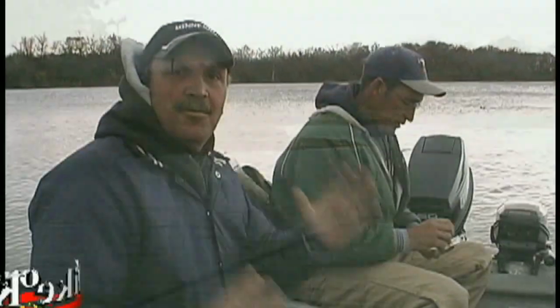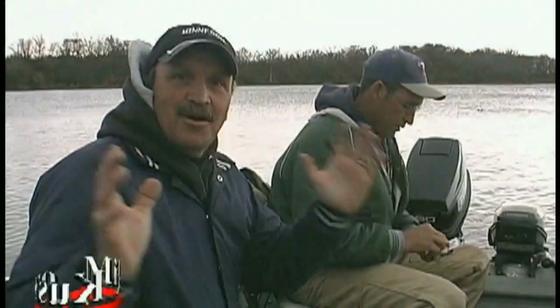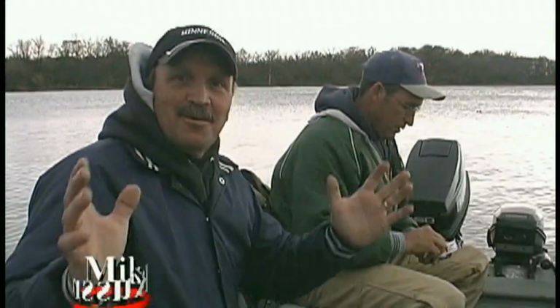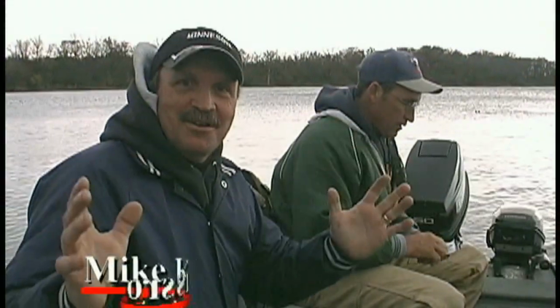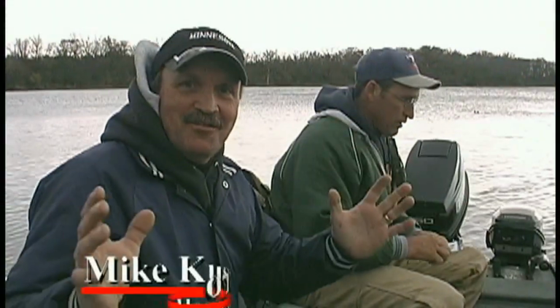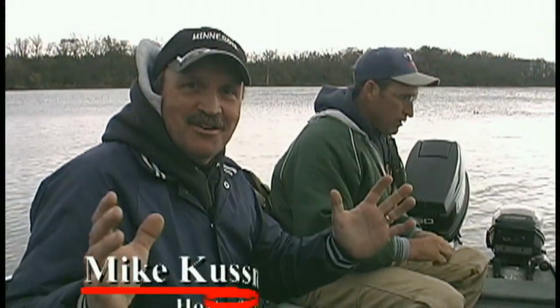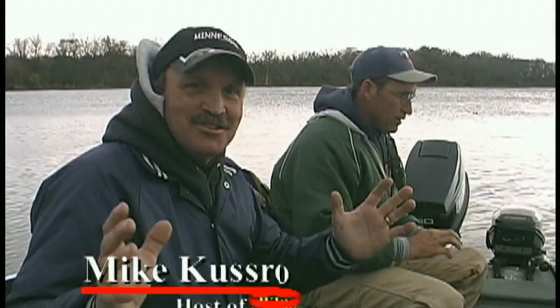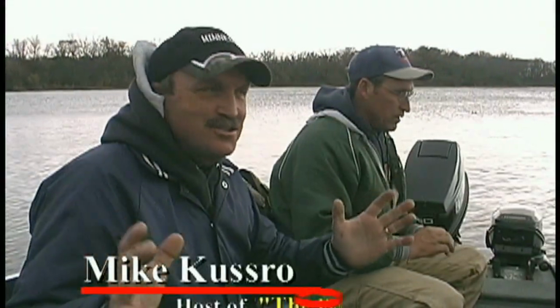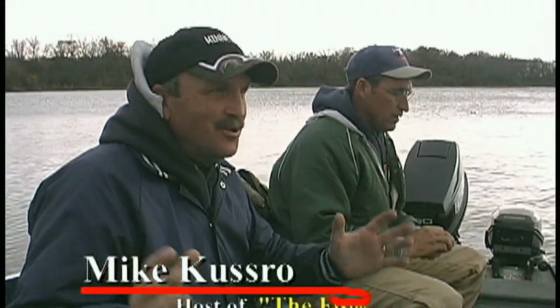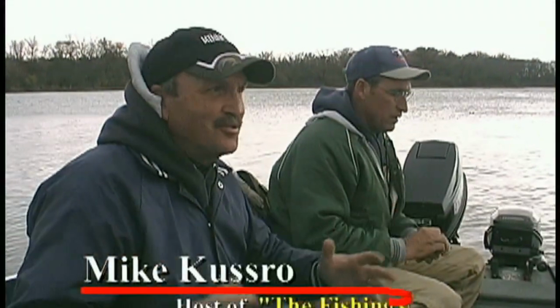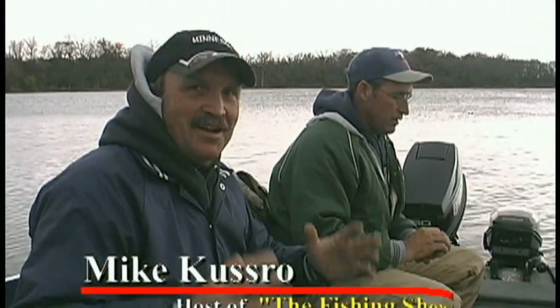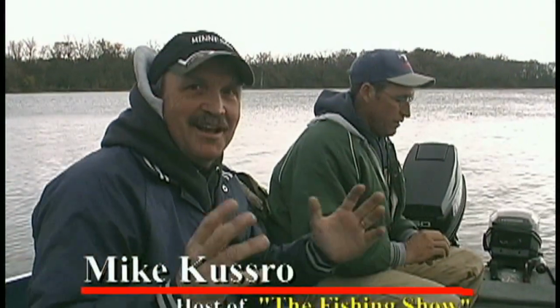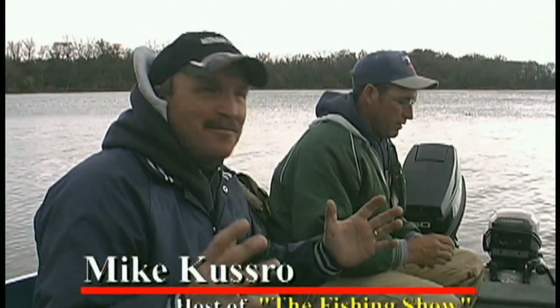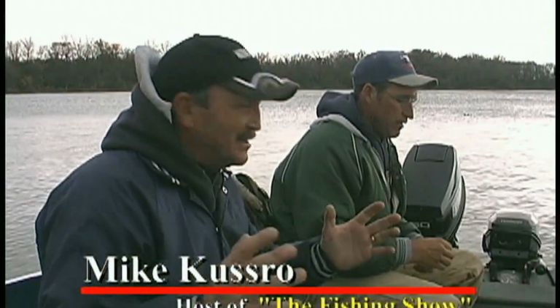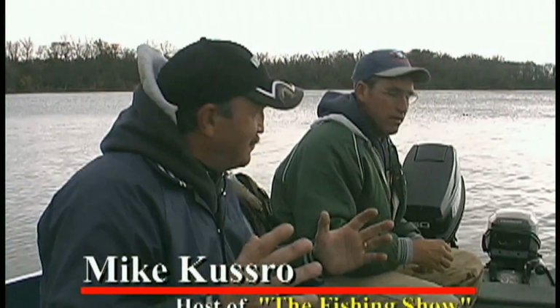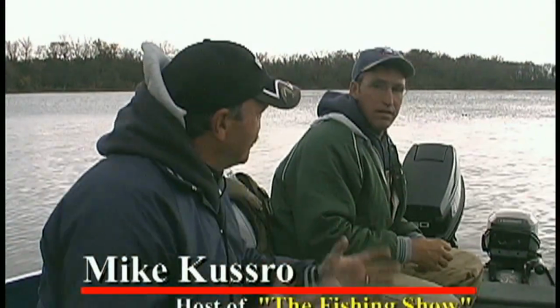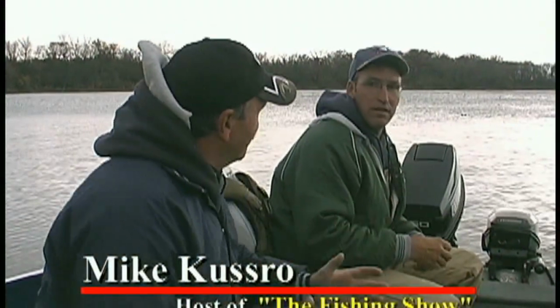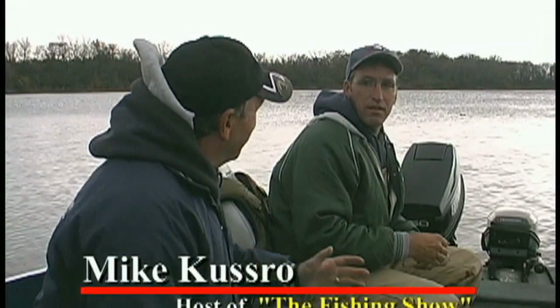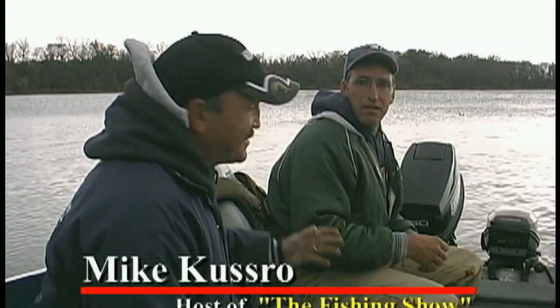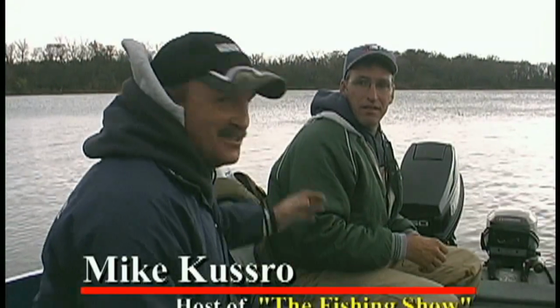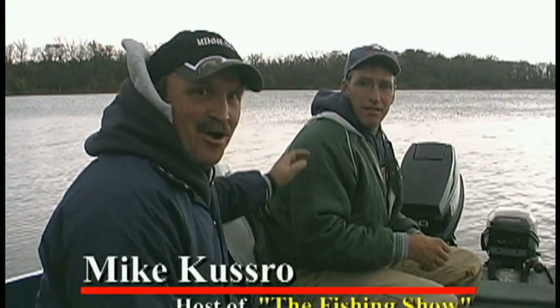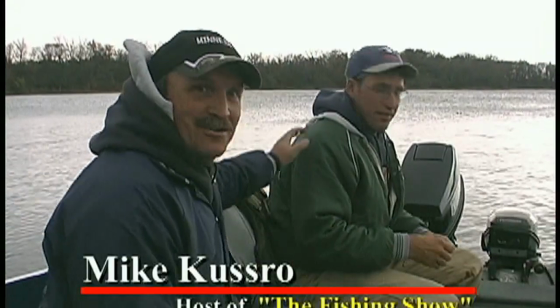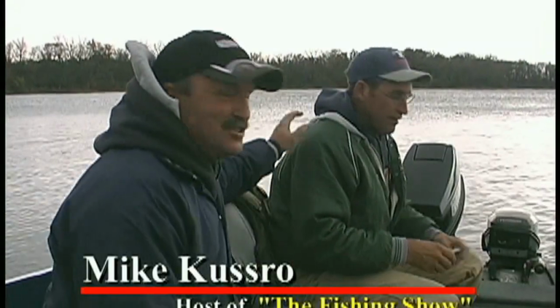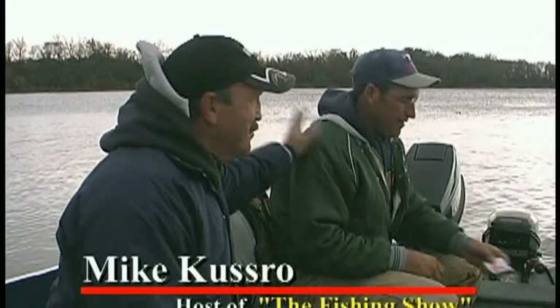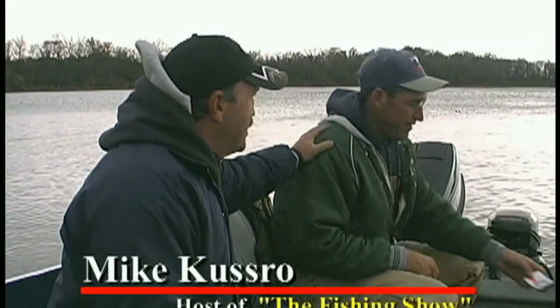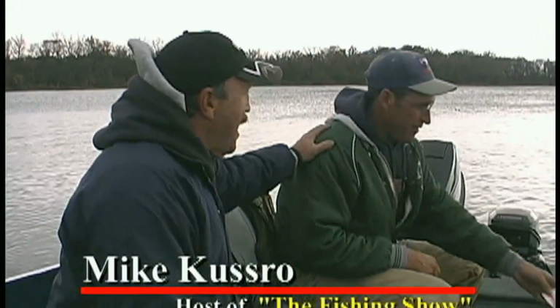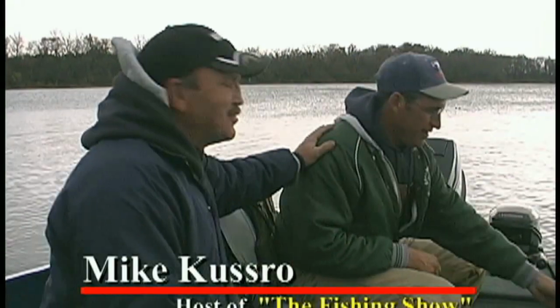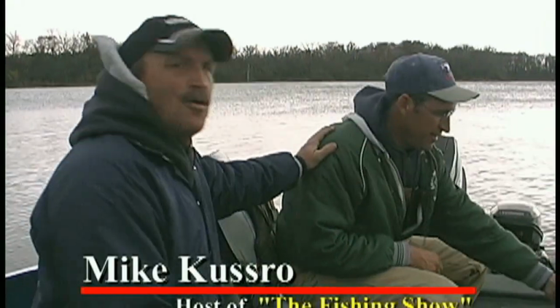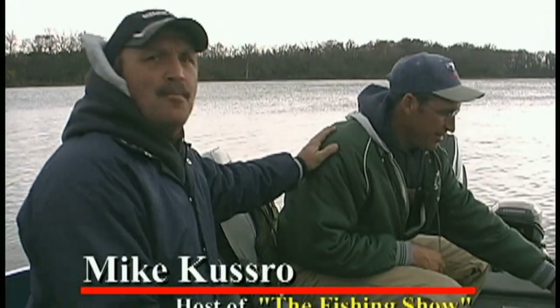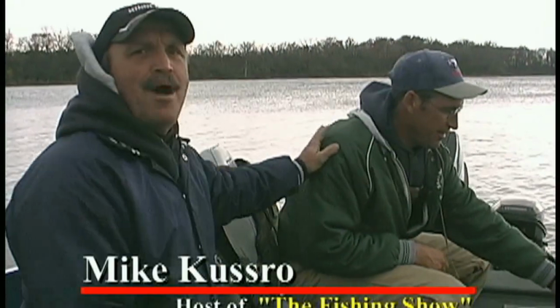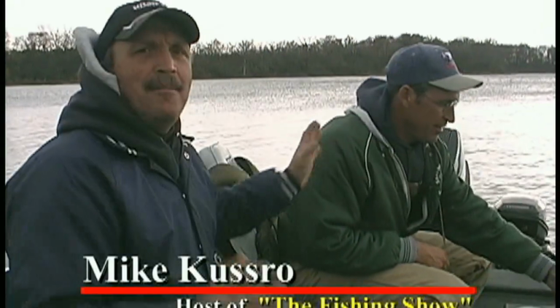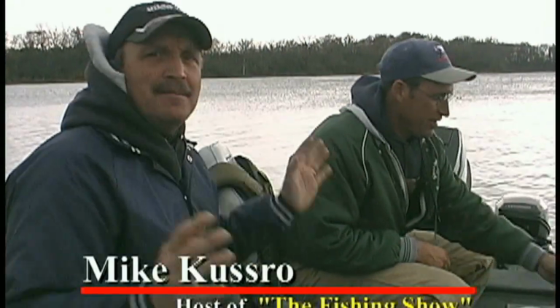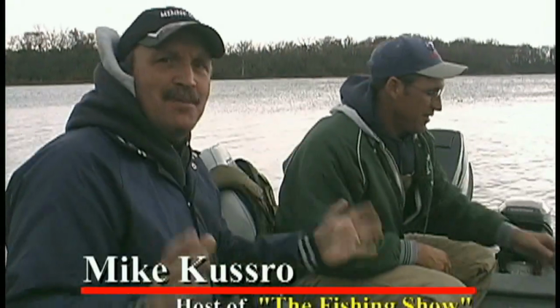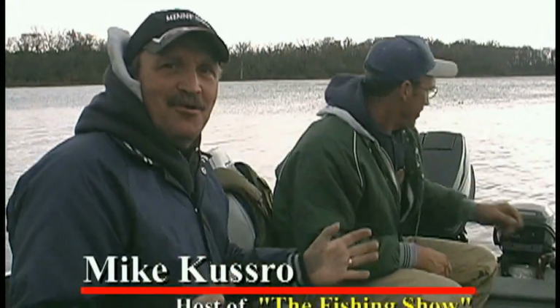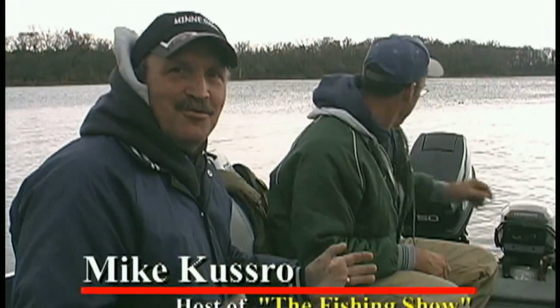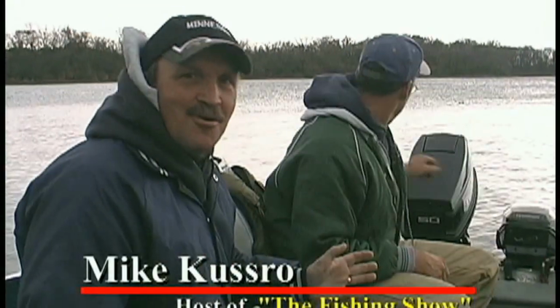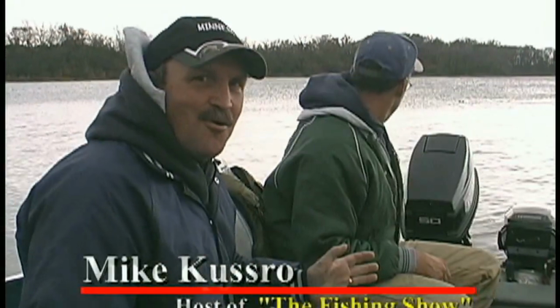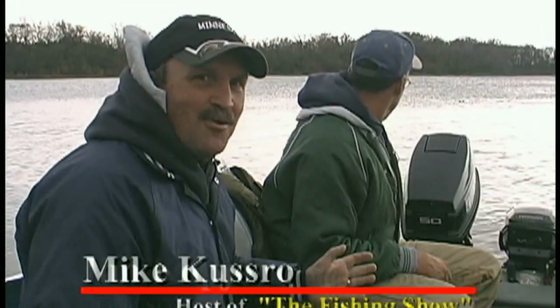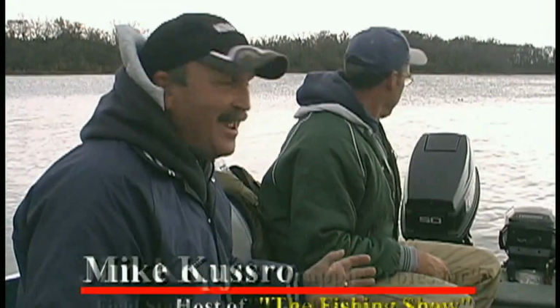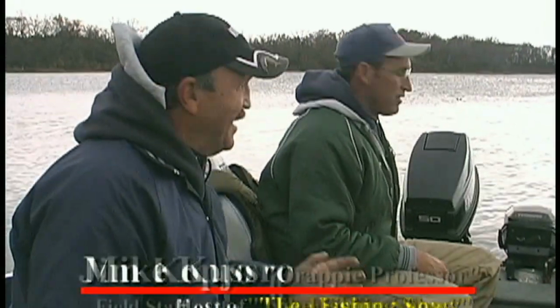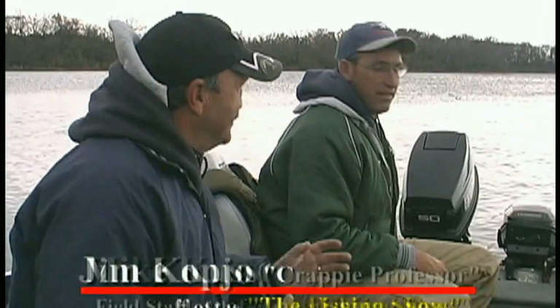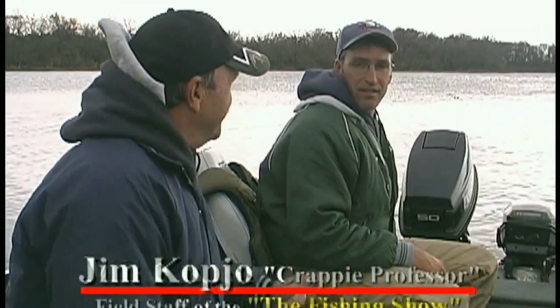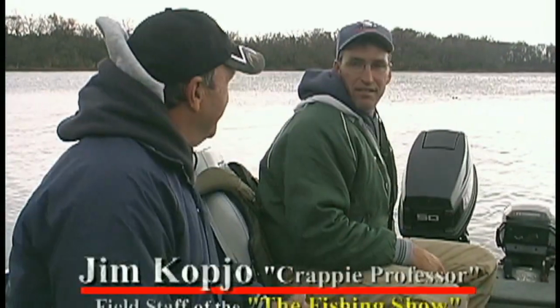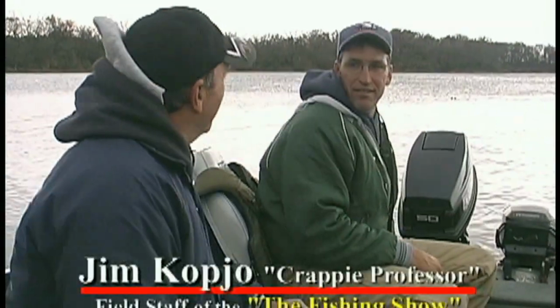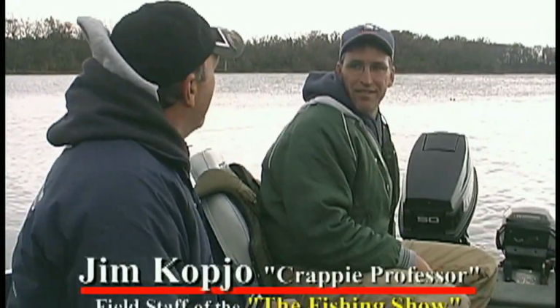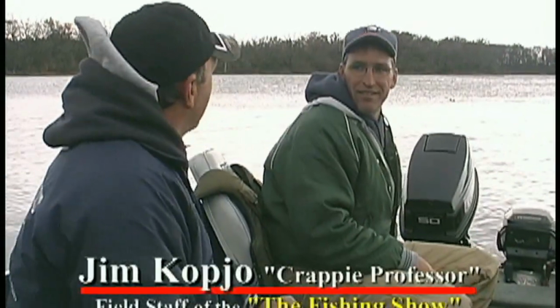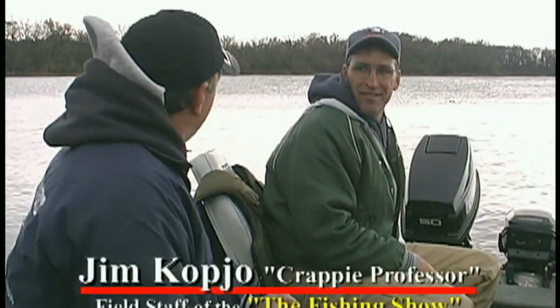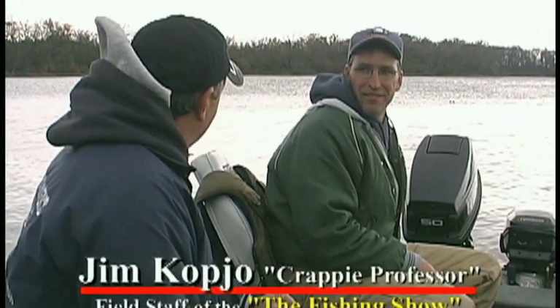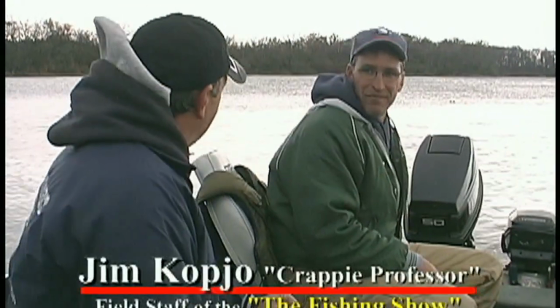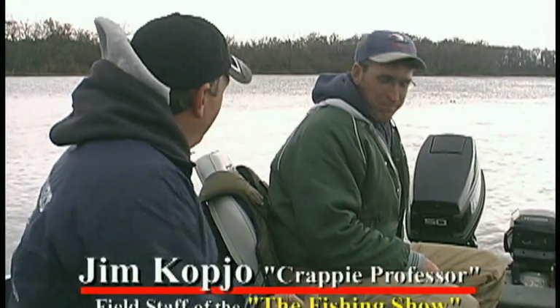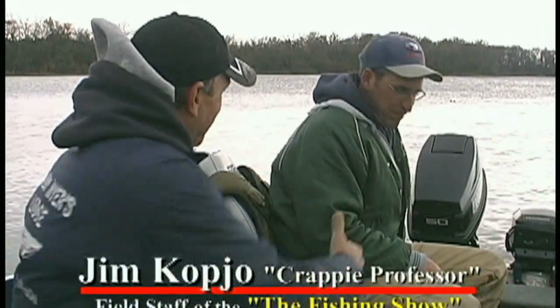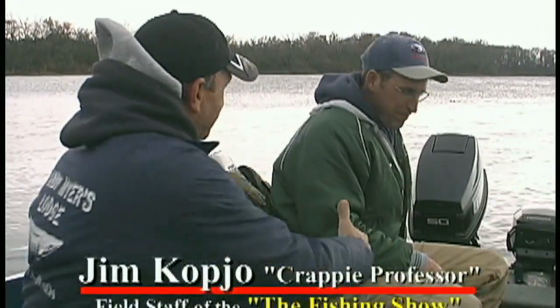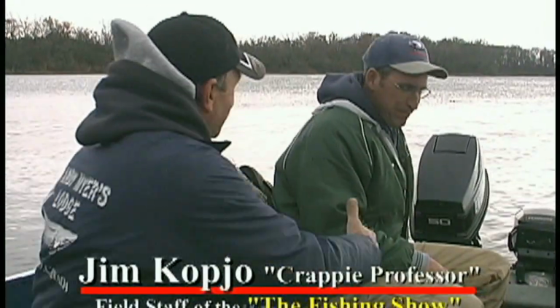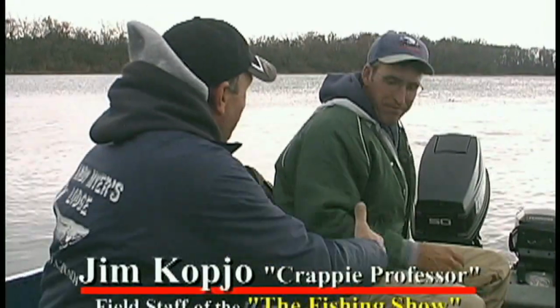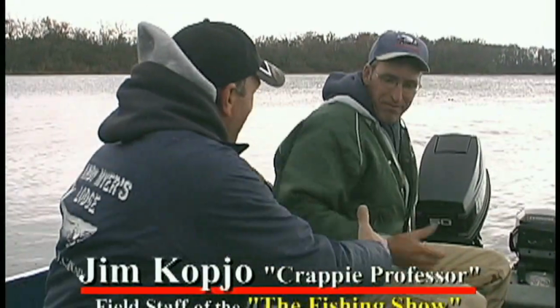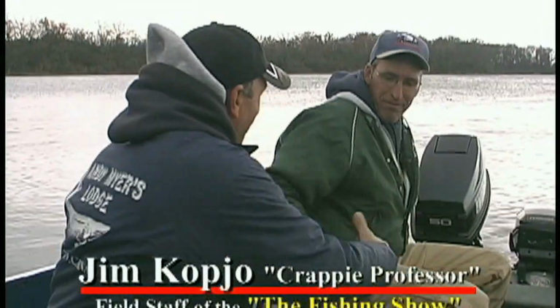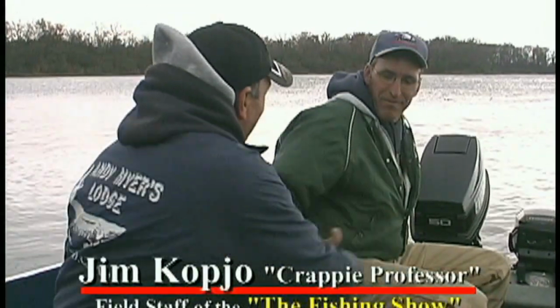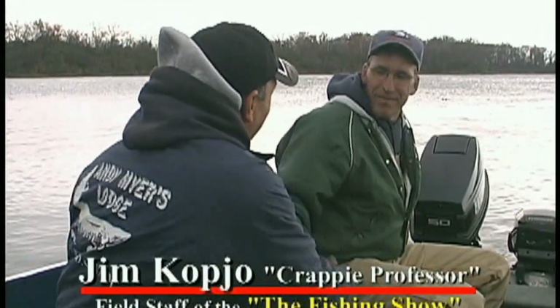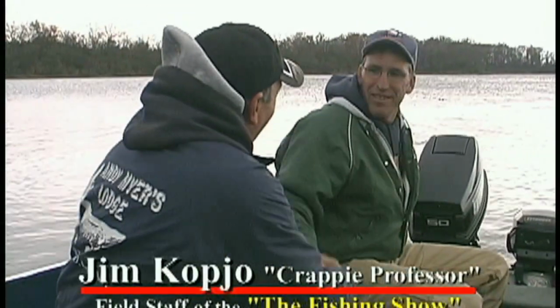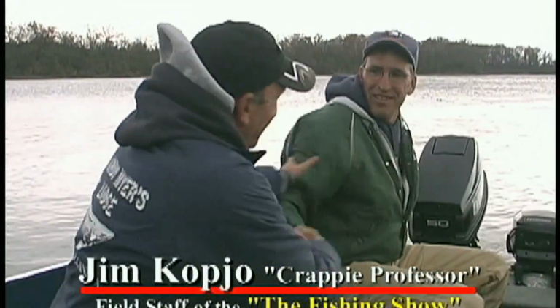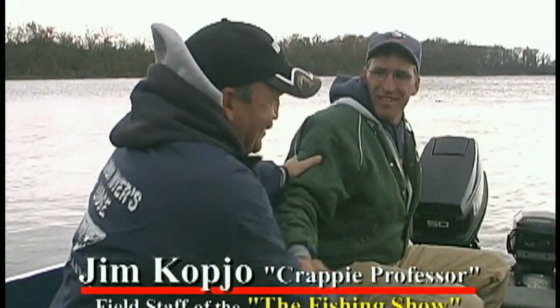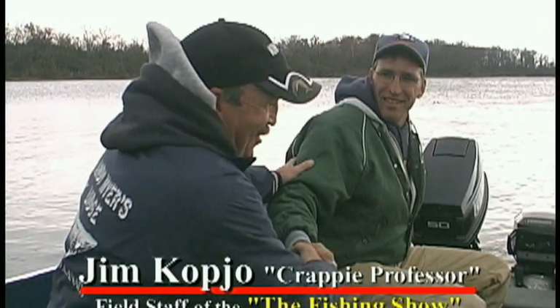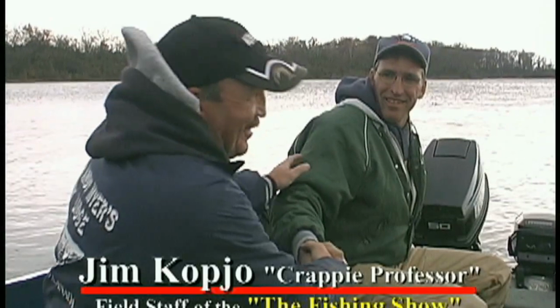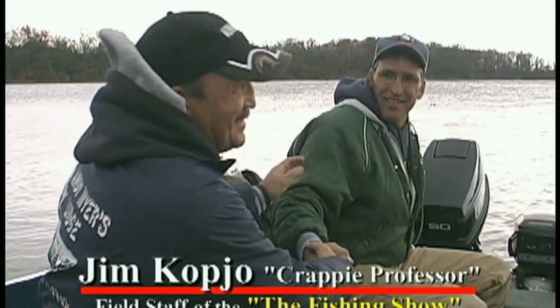Welcome to the Fishing Show. Today, my special guest as always, Jim Copcho, probably better known as the crappie professor. Jim, welcome to the show as always.